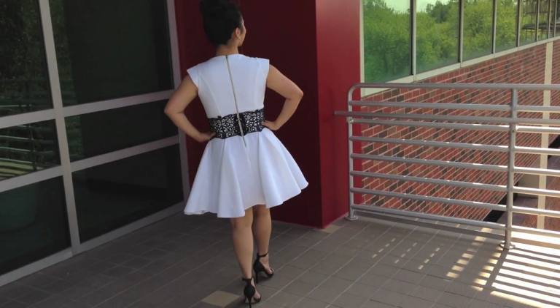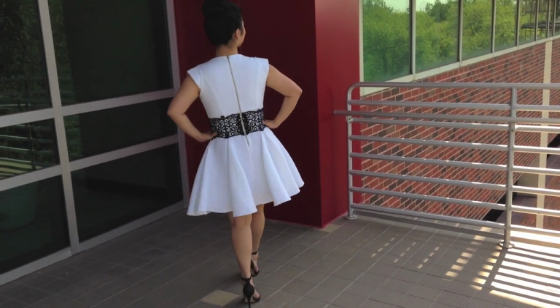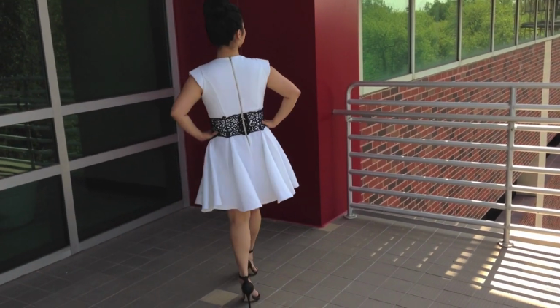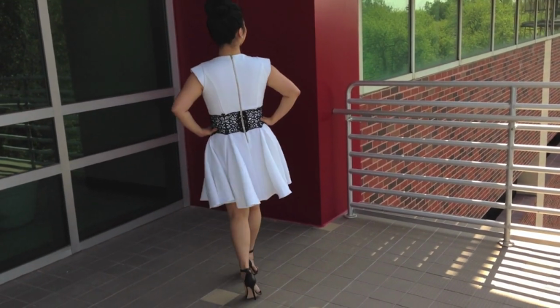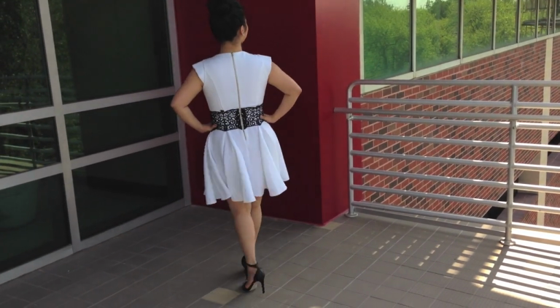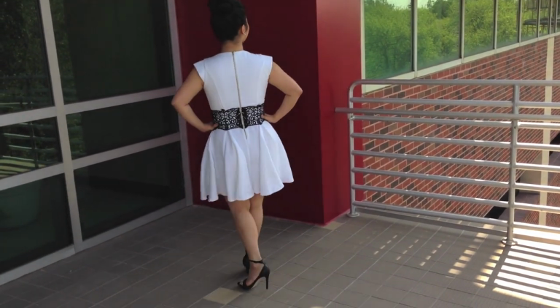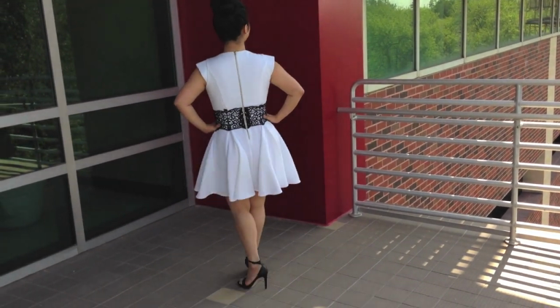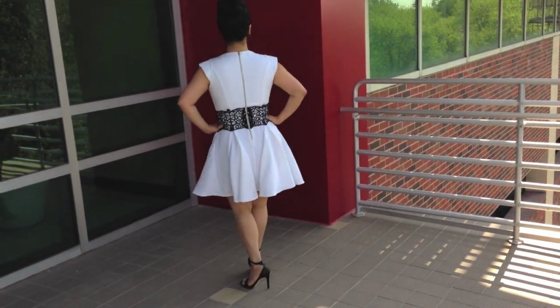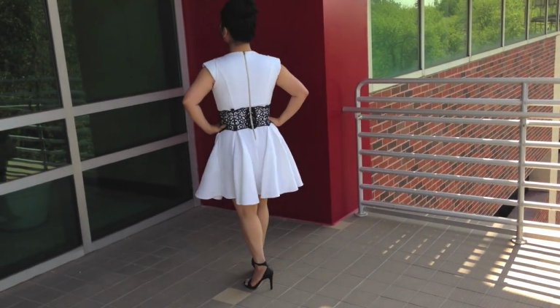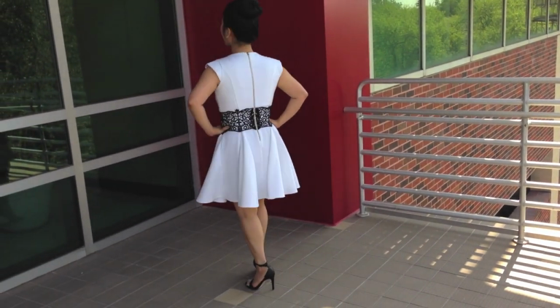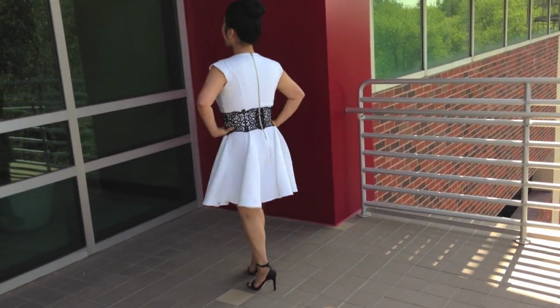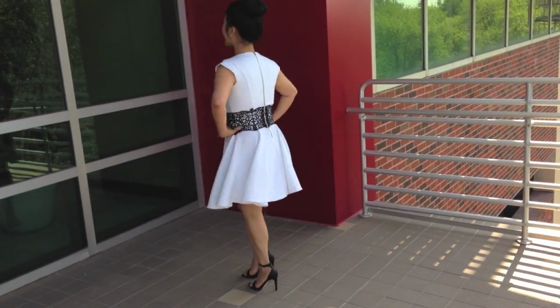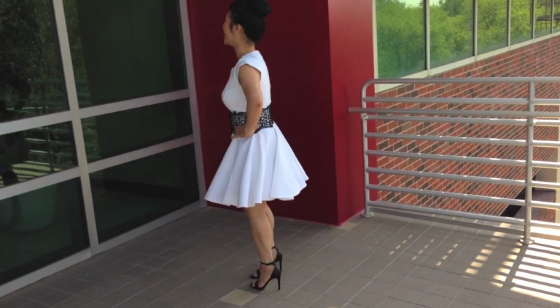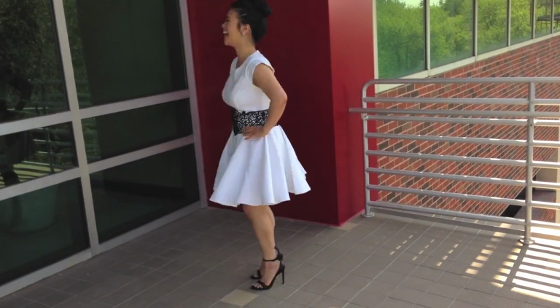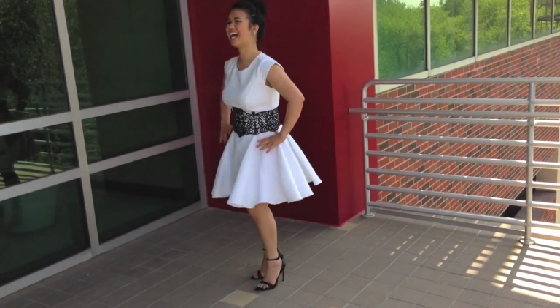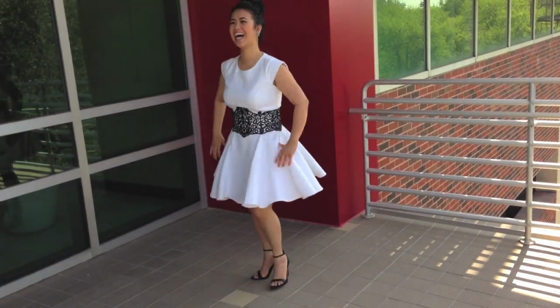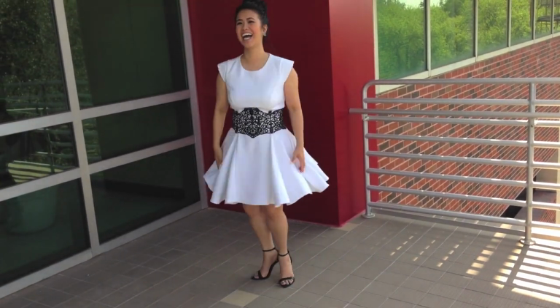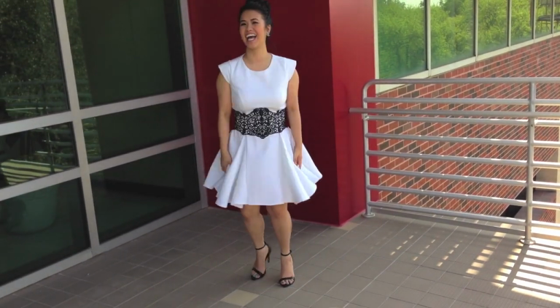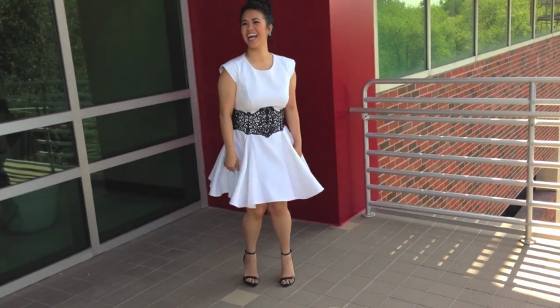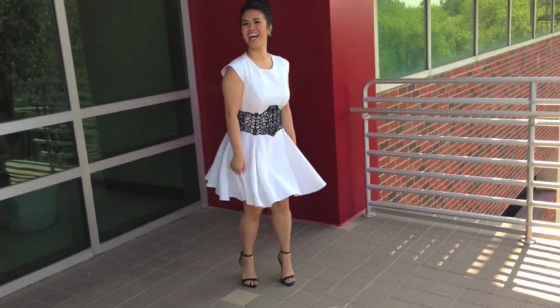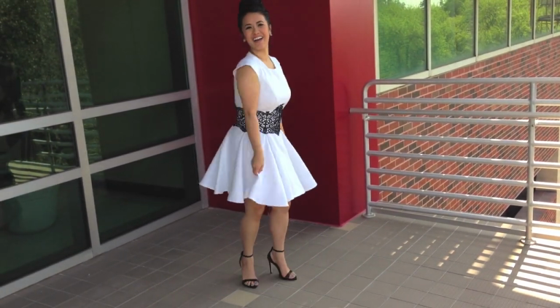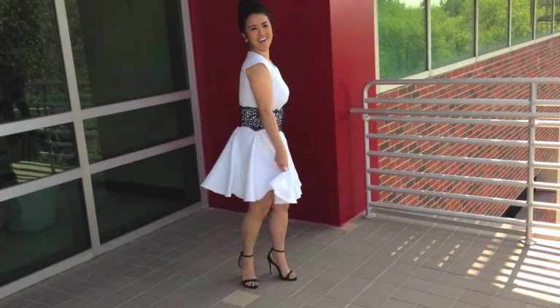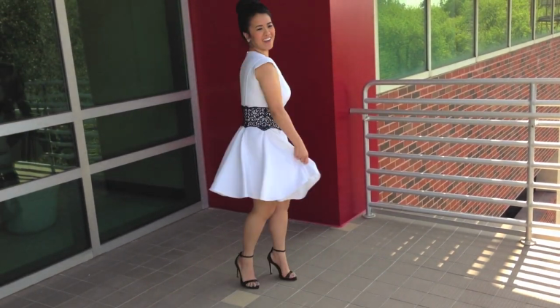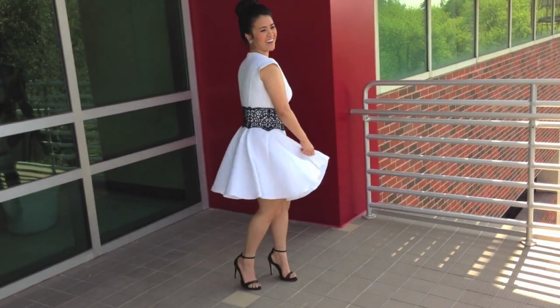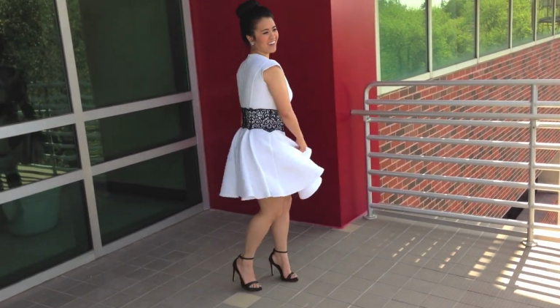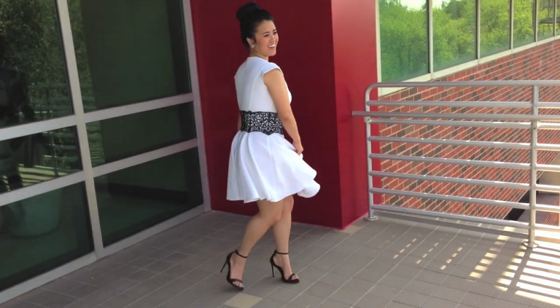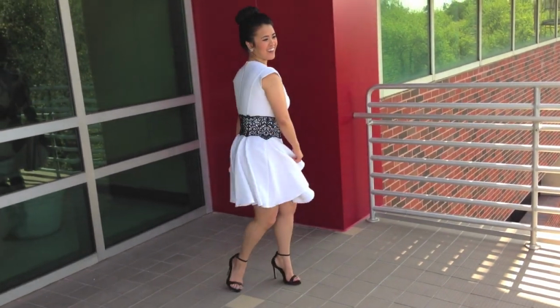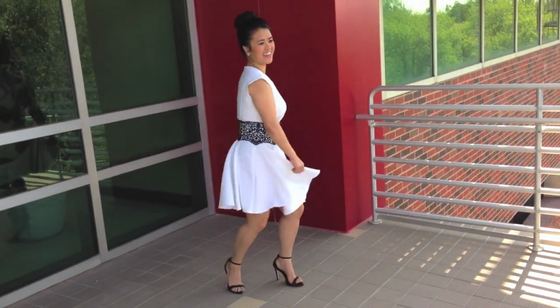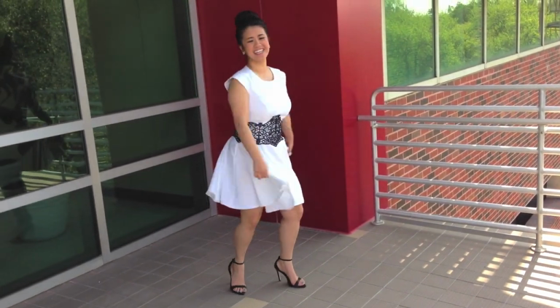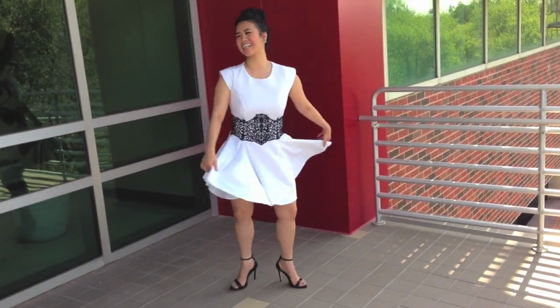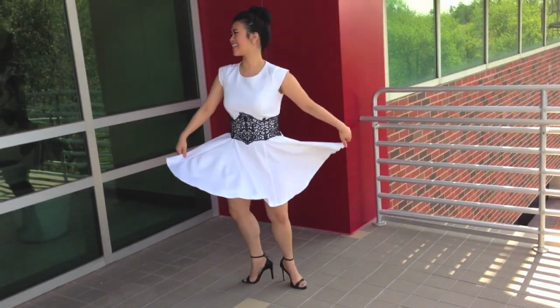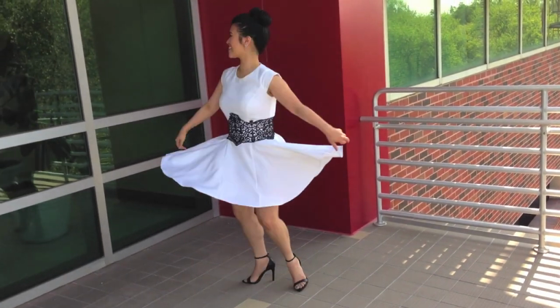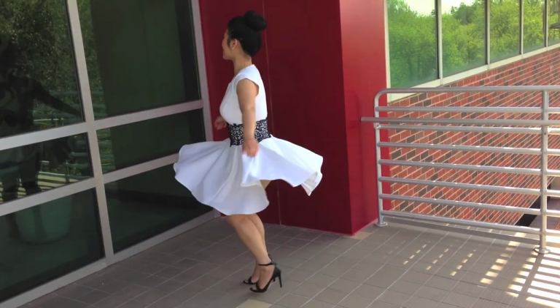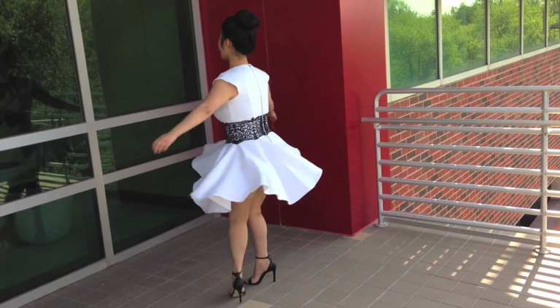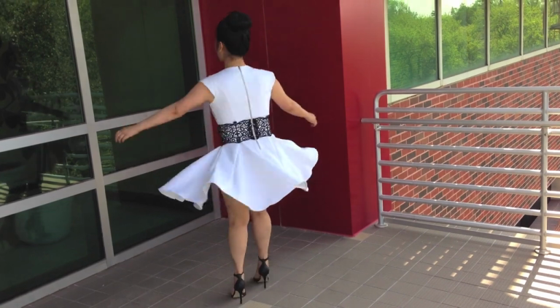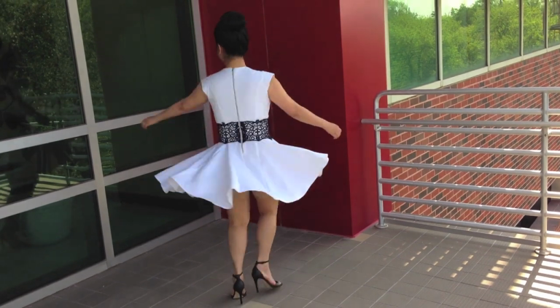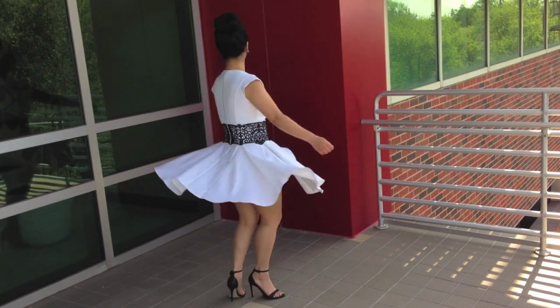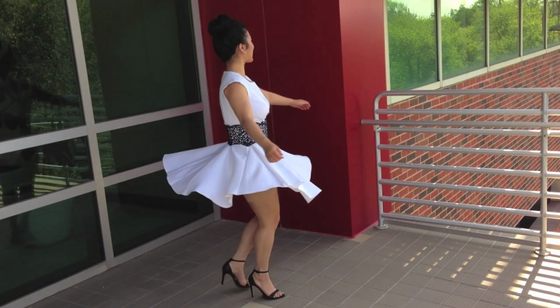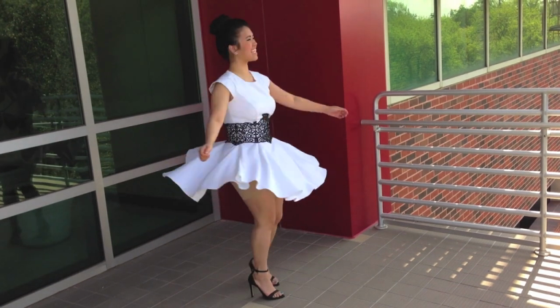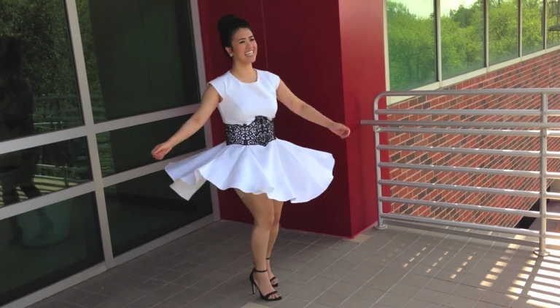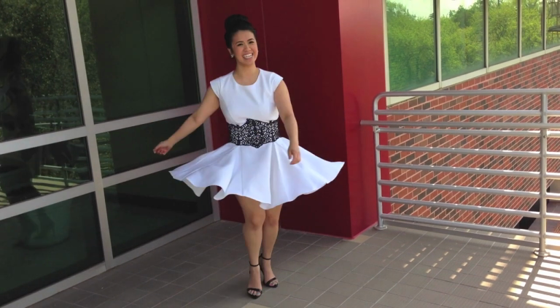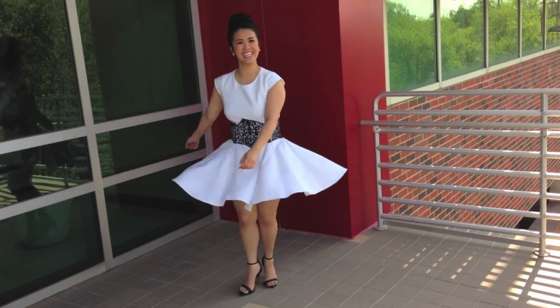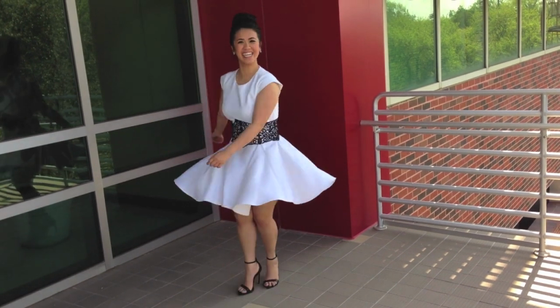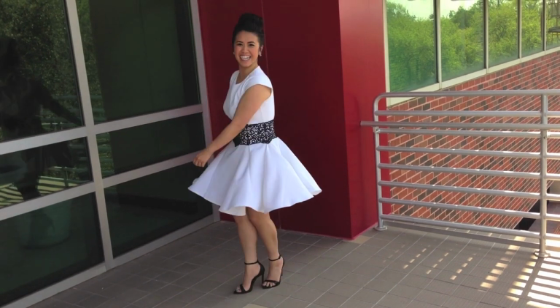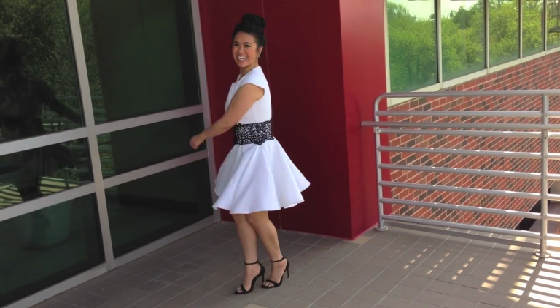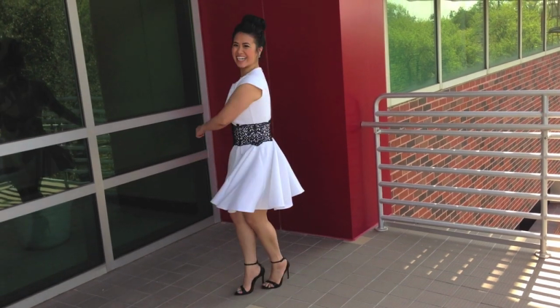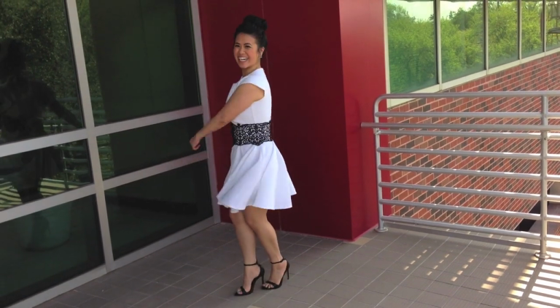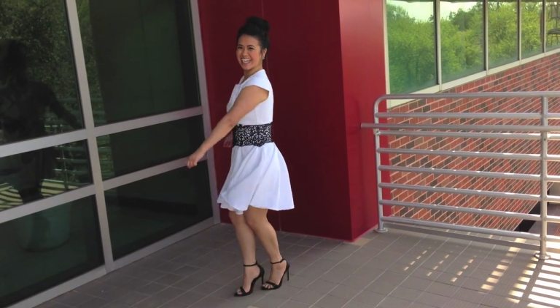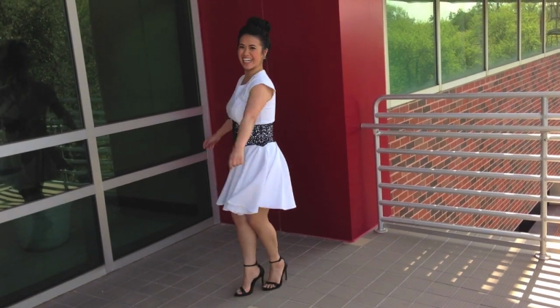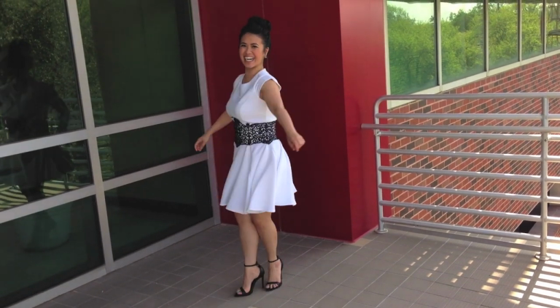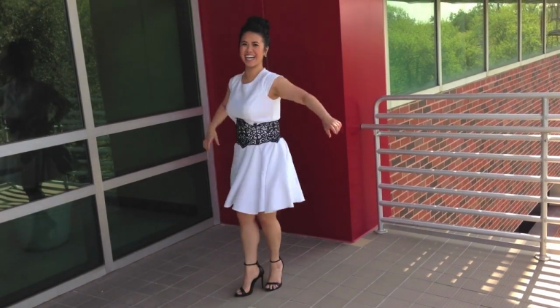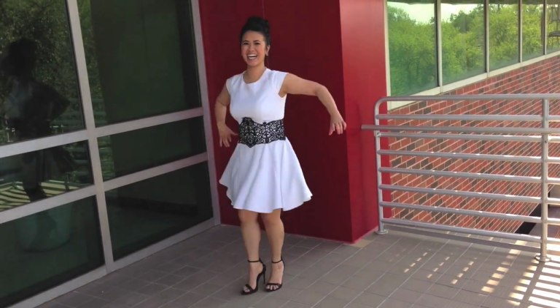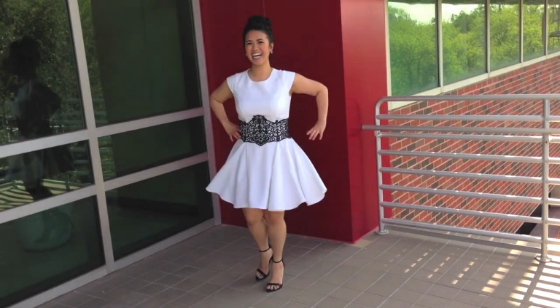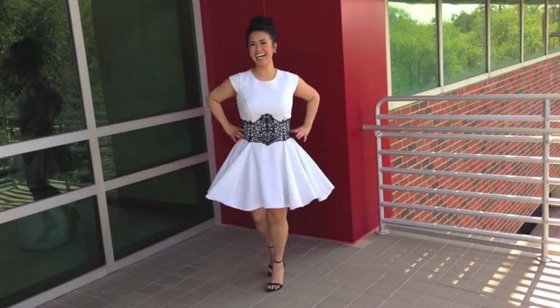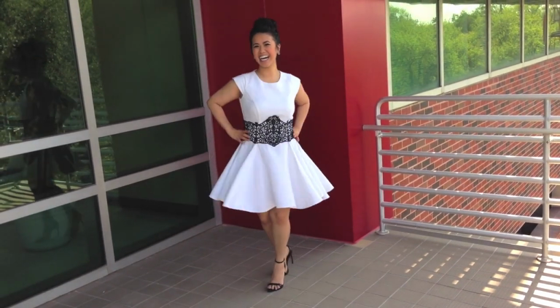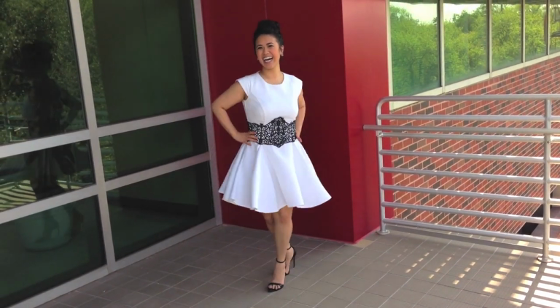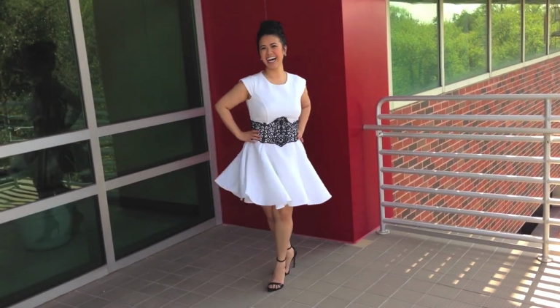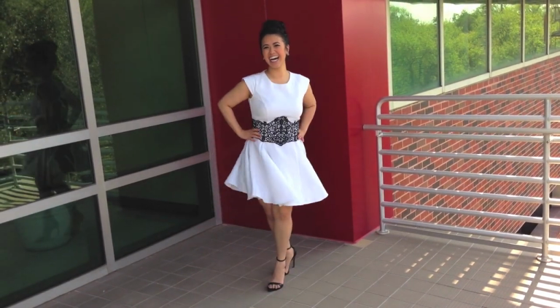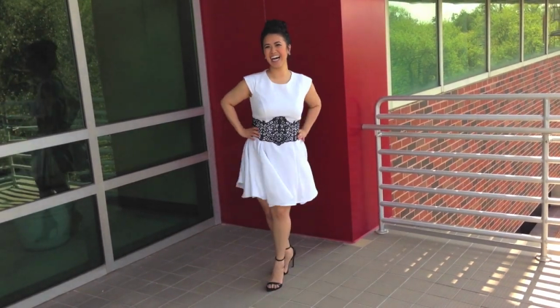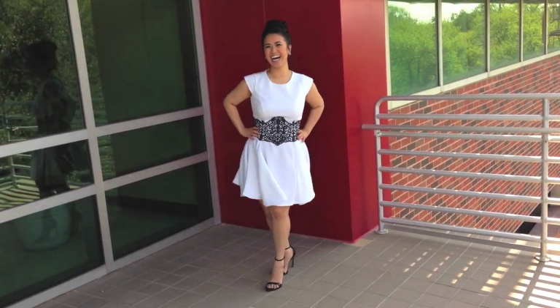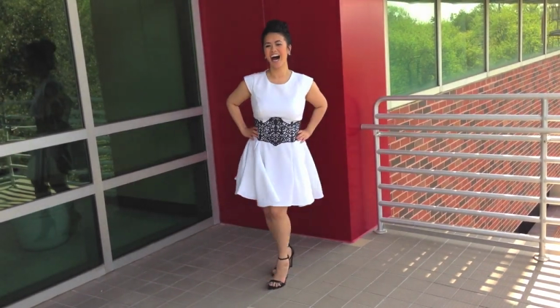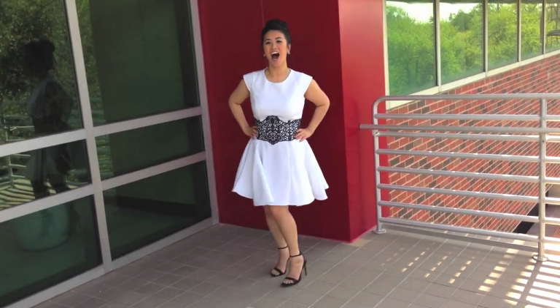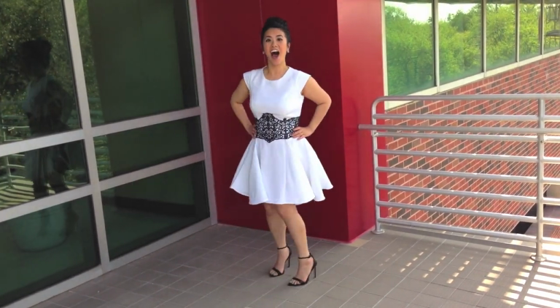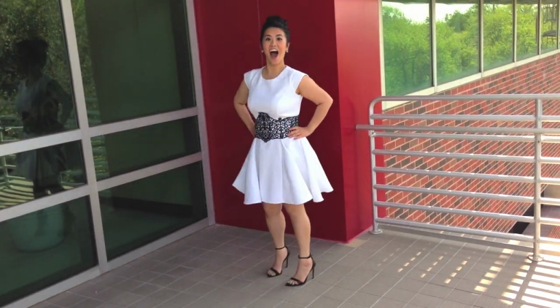A simple dress with details at the waist that will accentuate it is really a flattering staple in my closet.